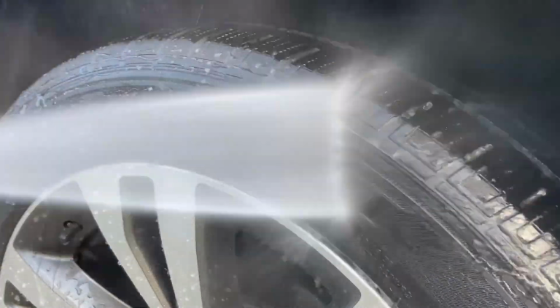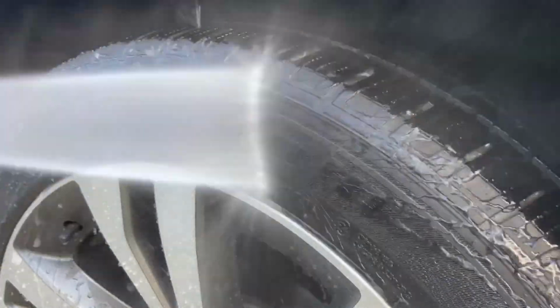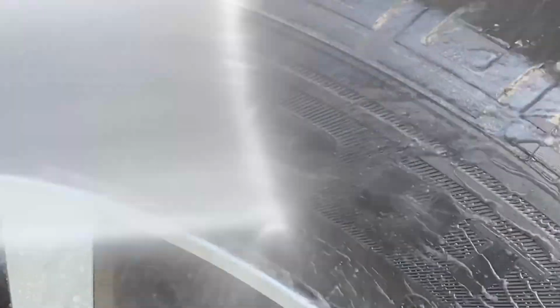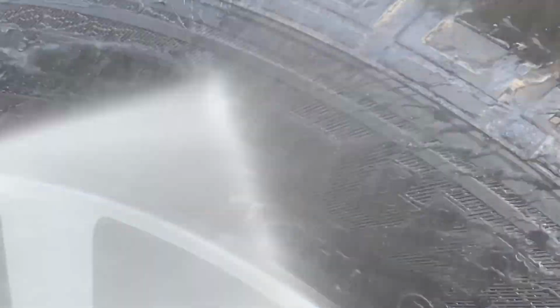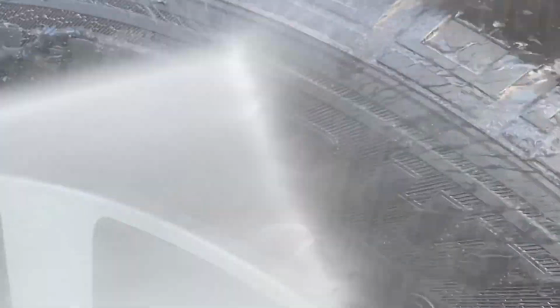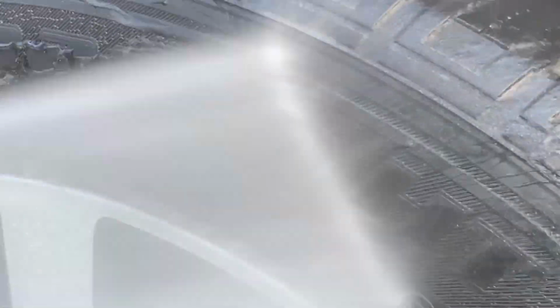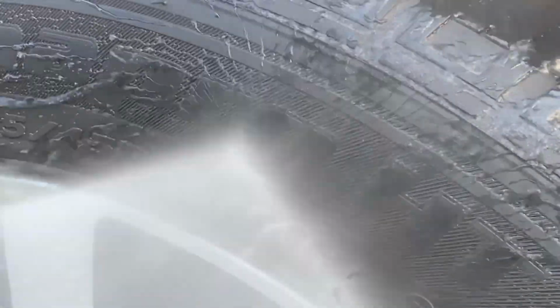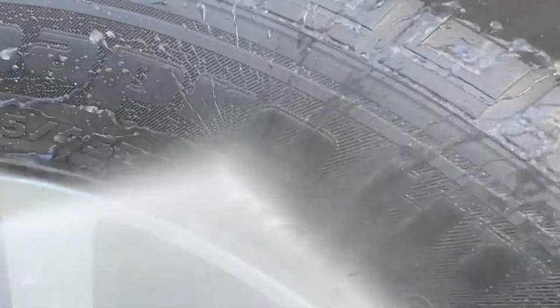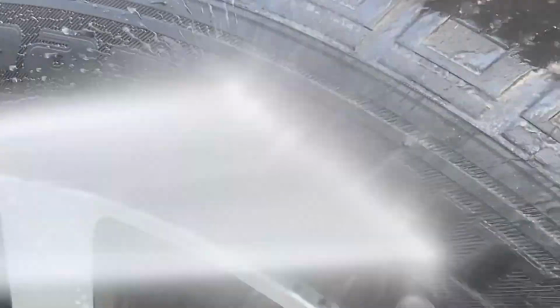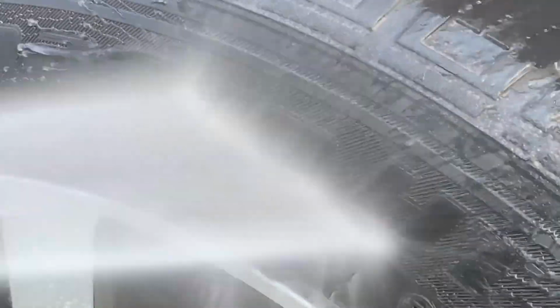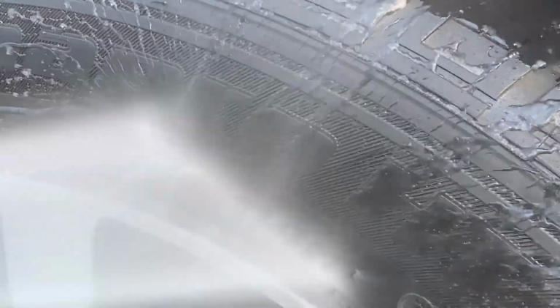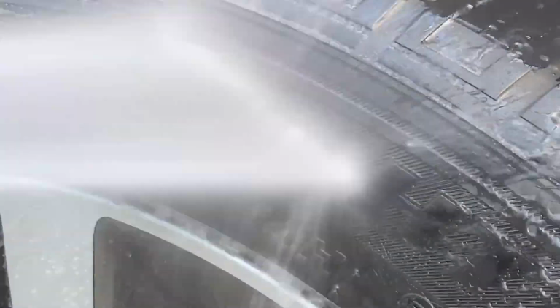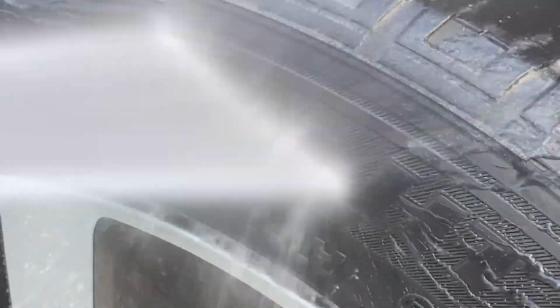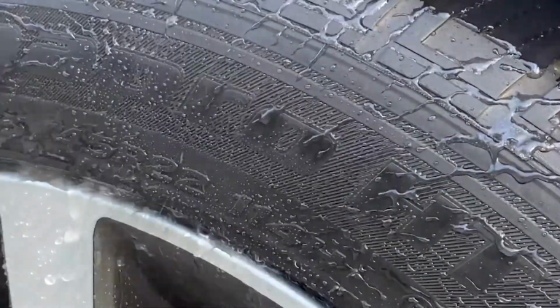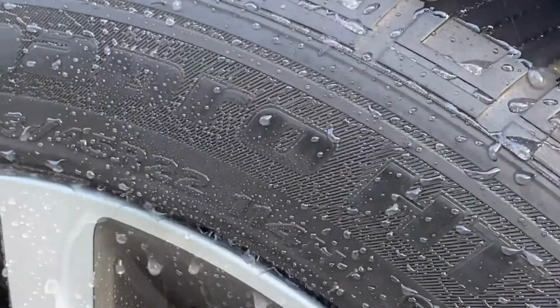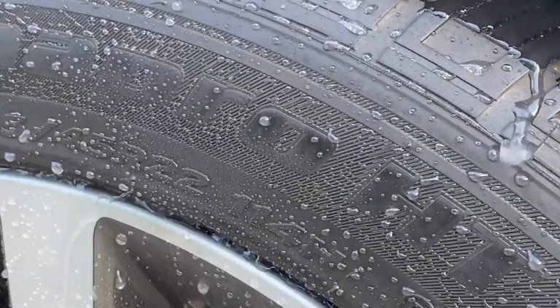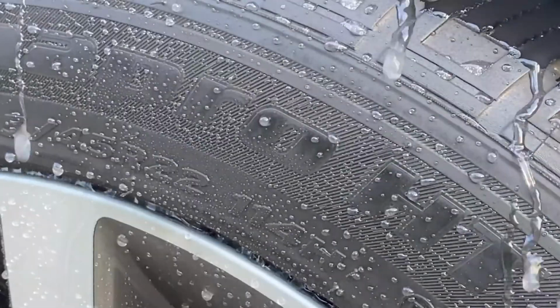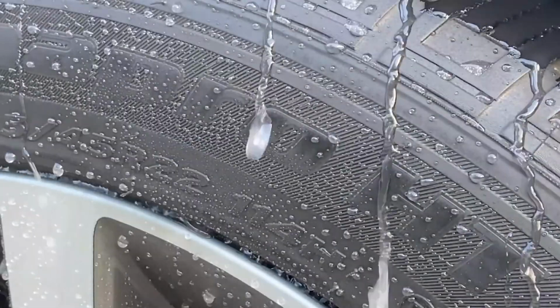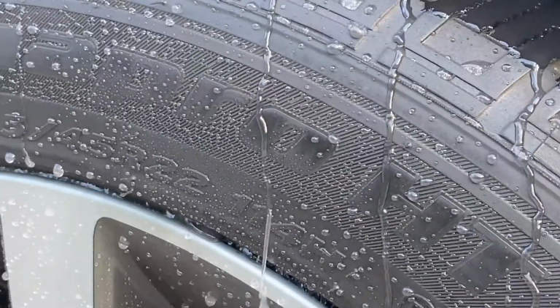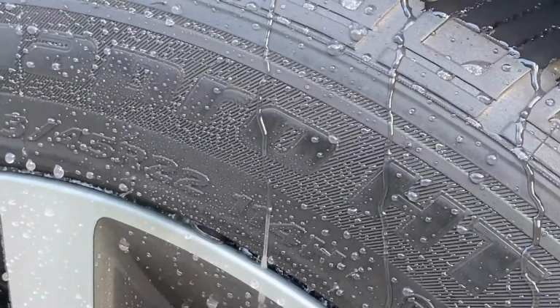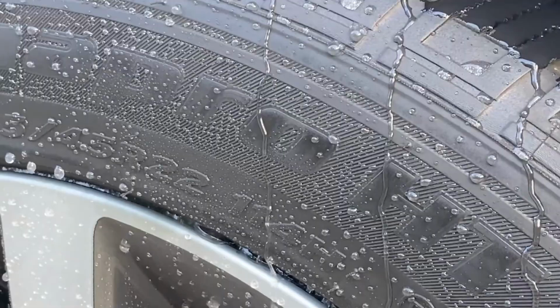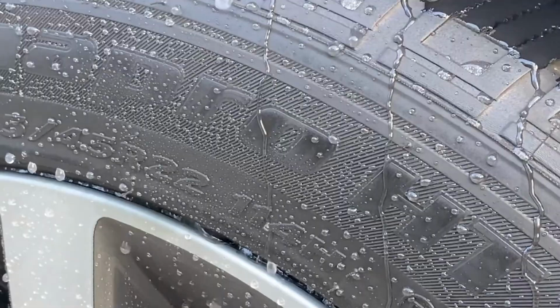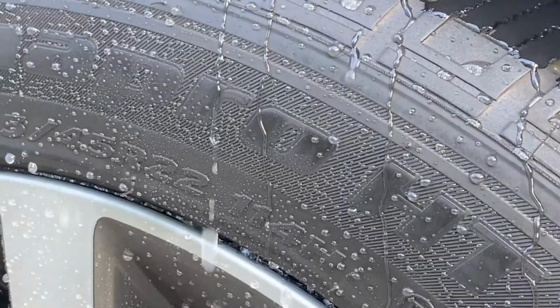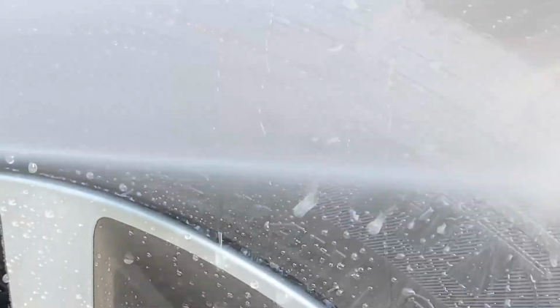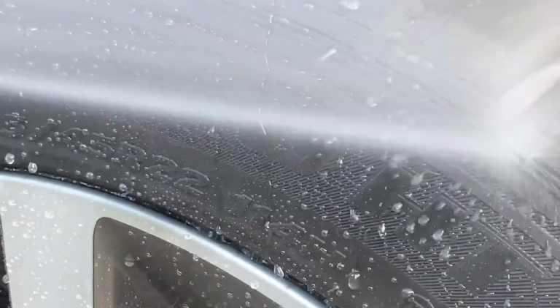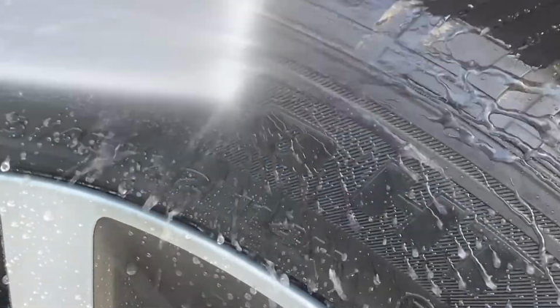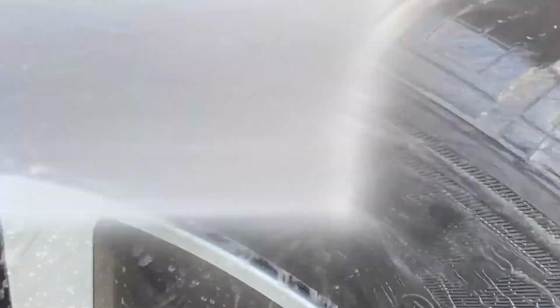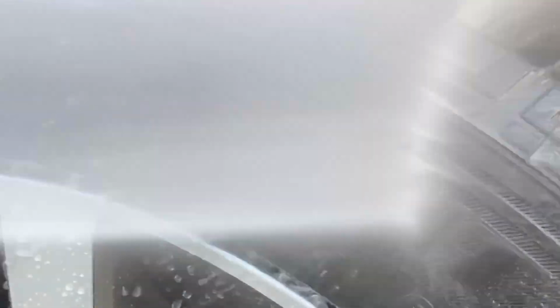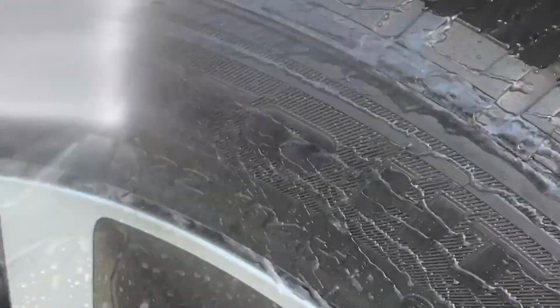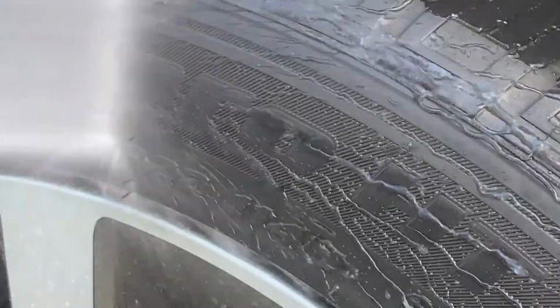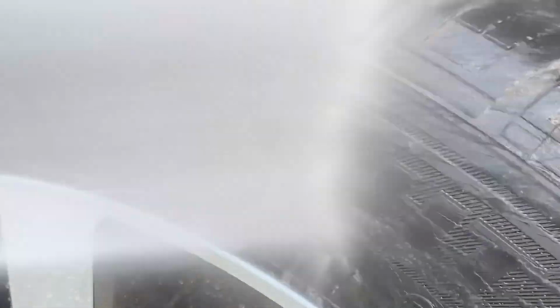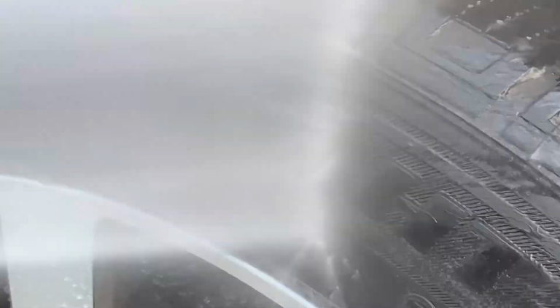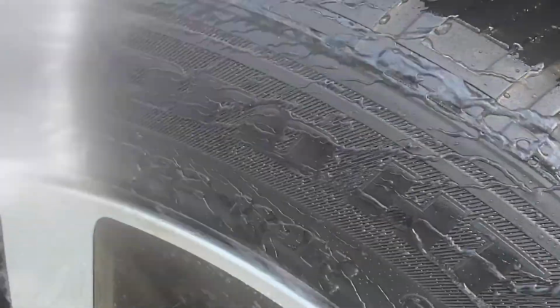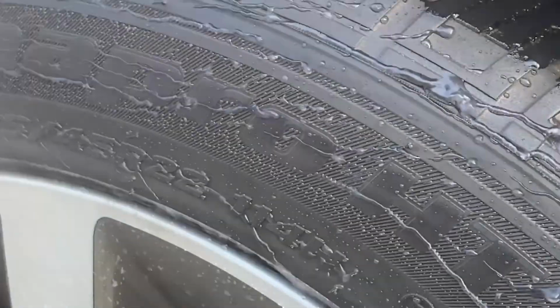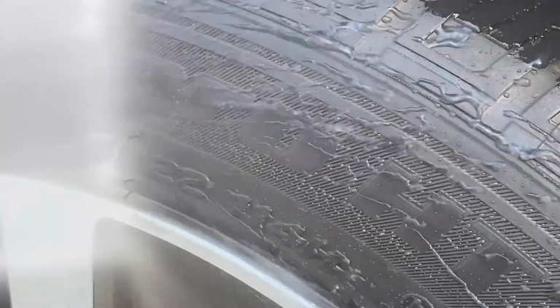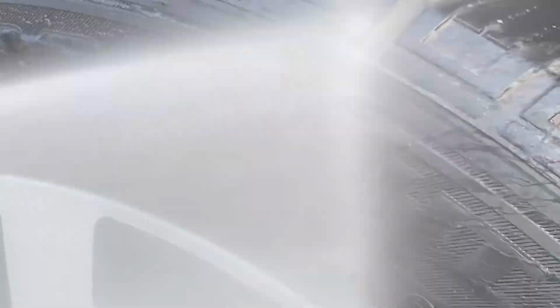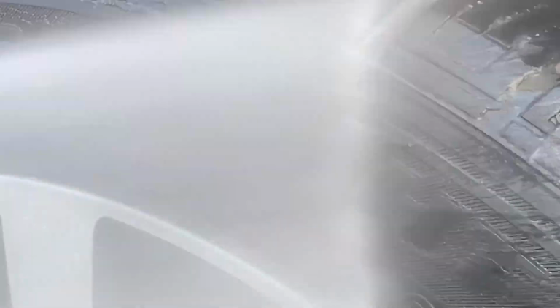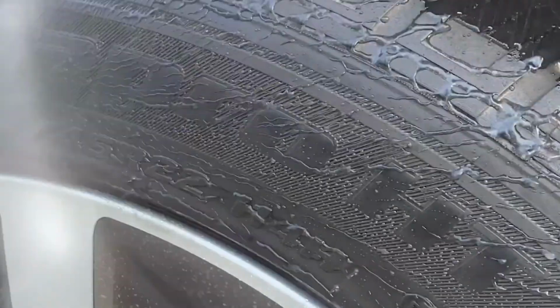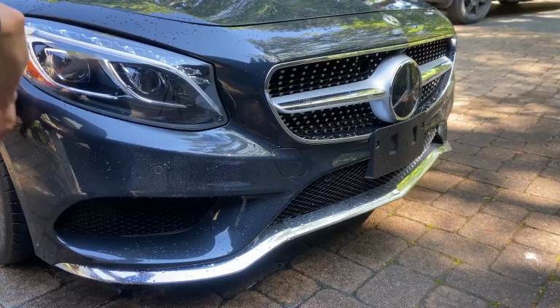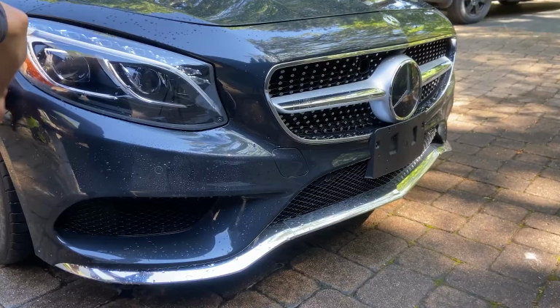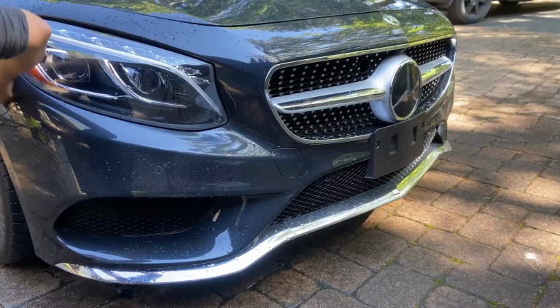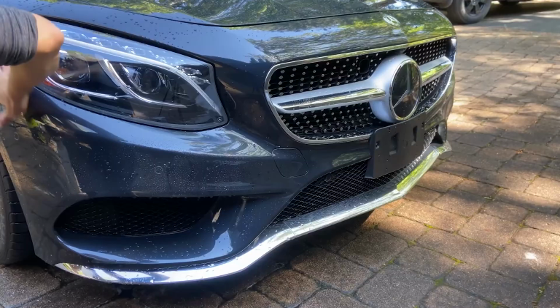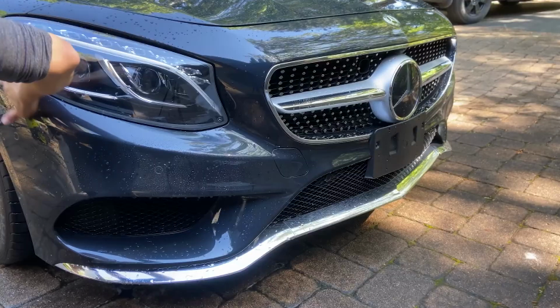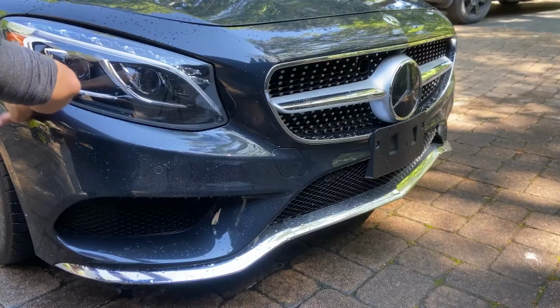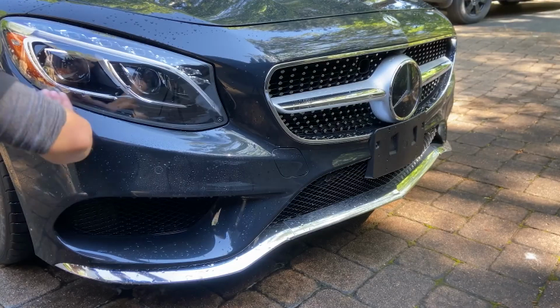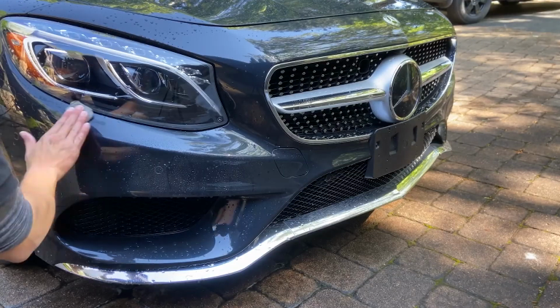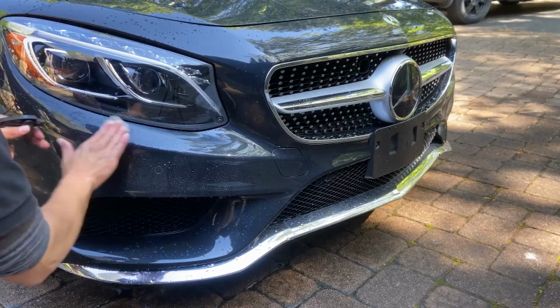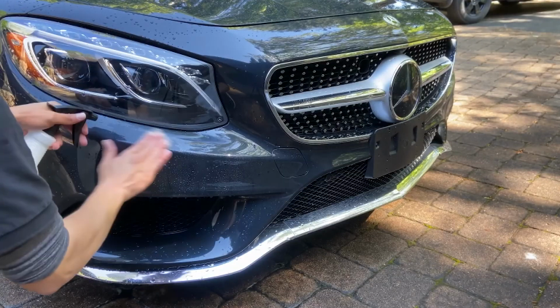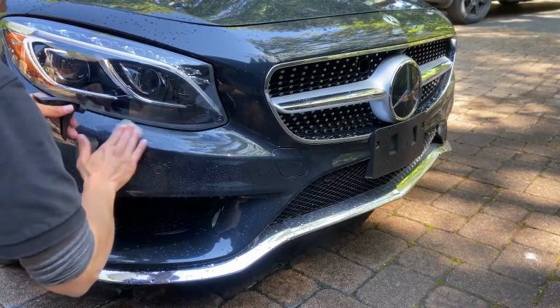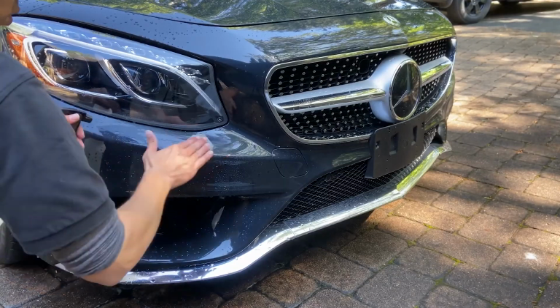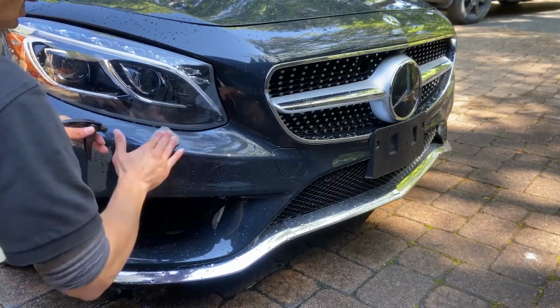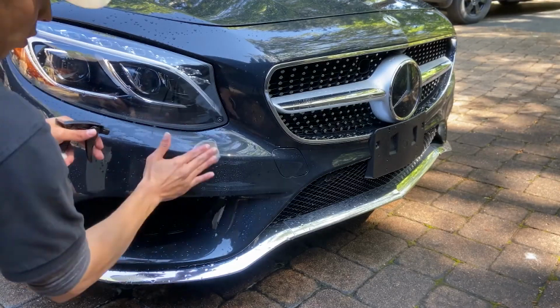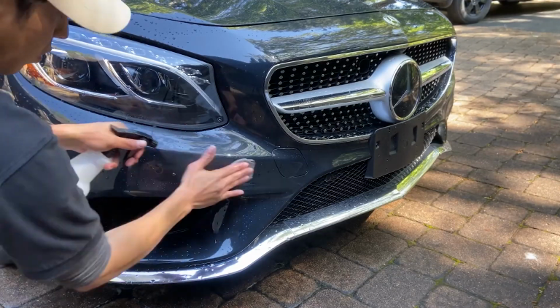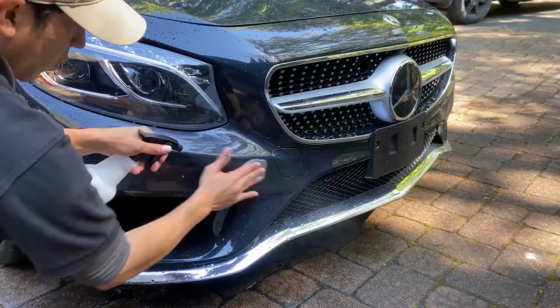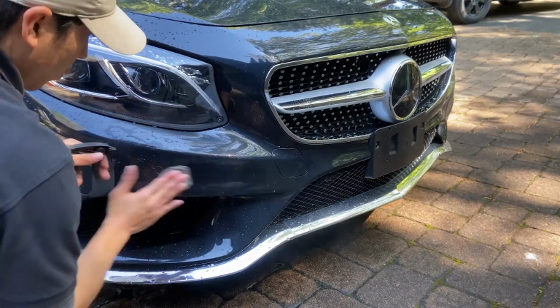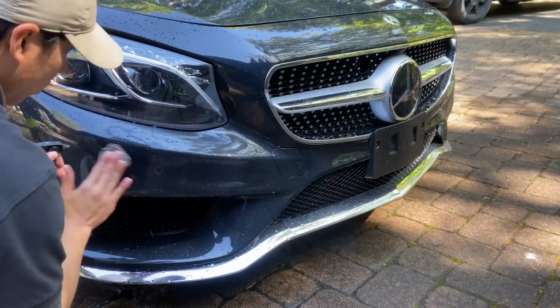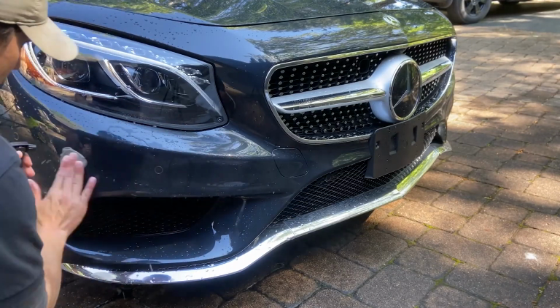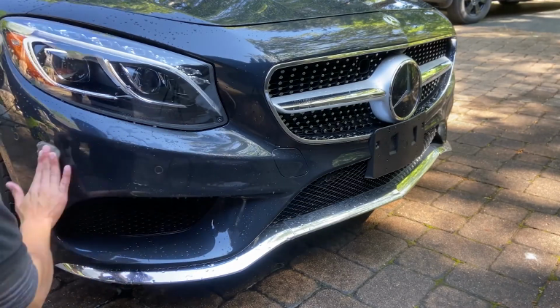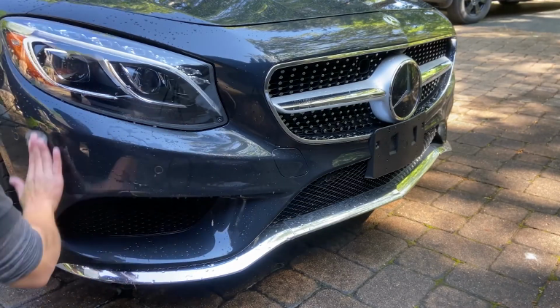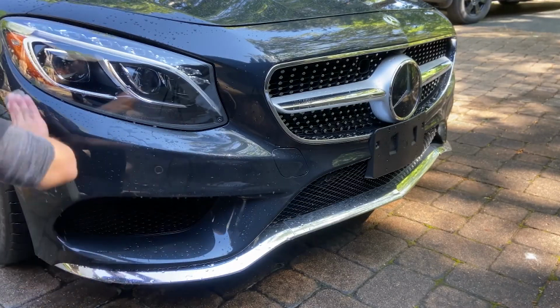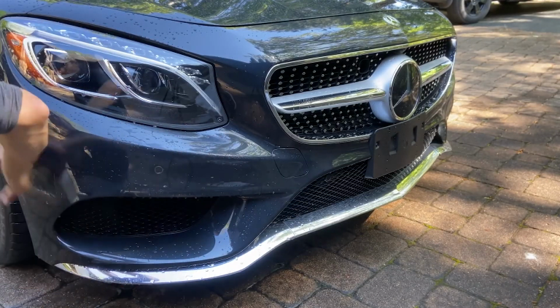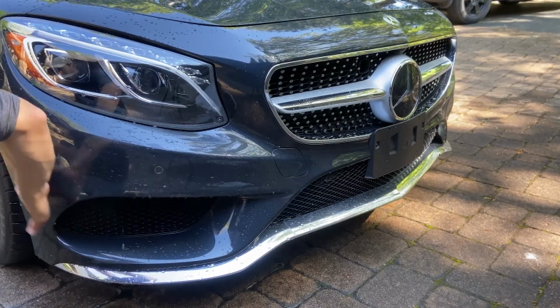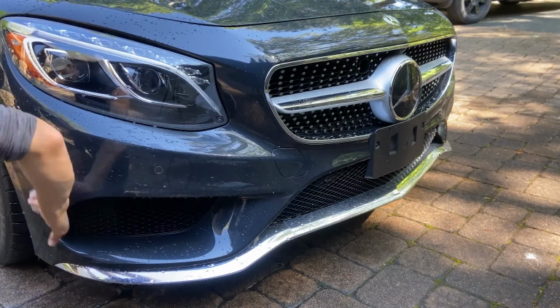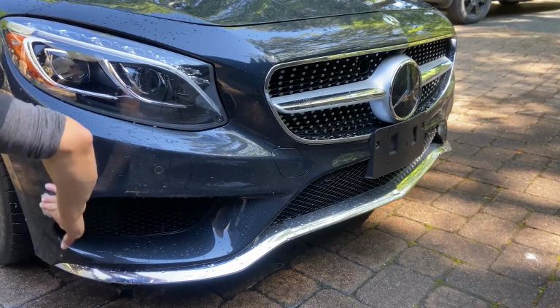A coating like this not only repels water like crazy, but it is also scratch resistant, chemical resistant, and even has self-healing properties.